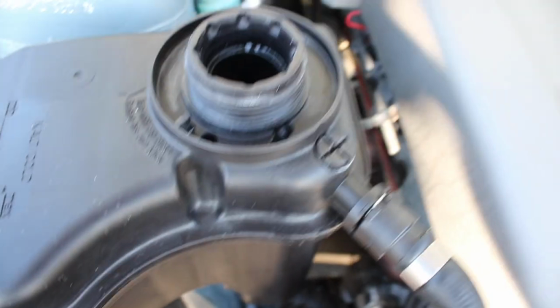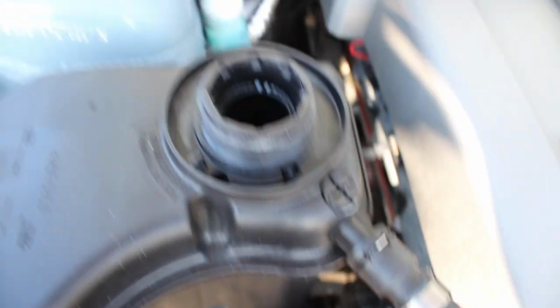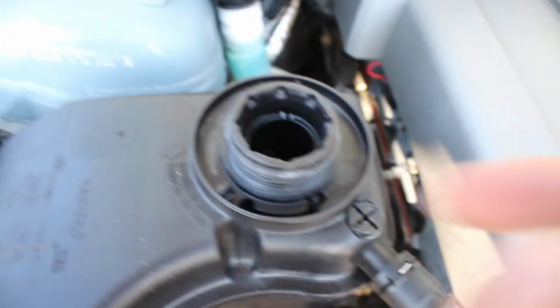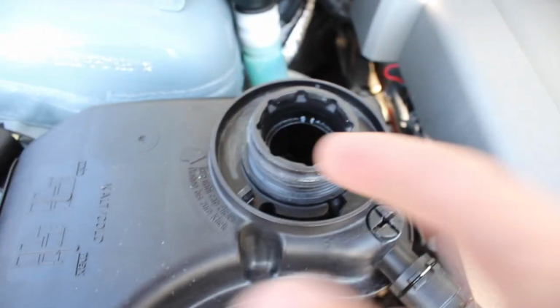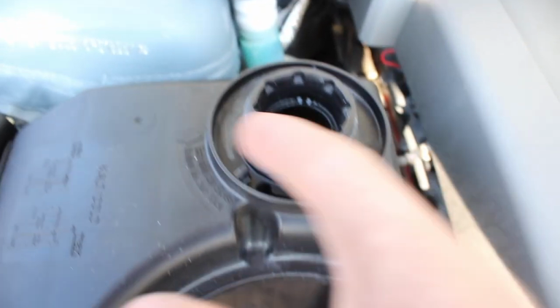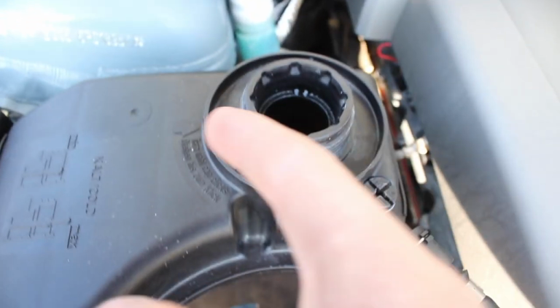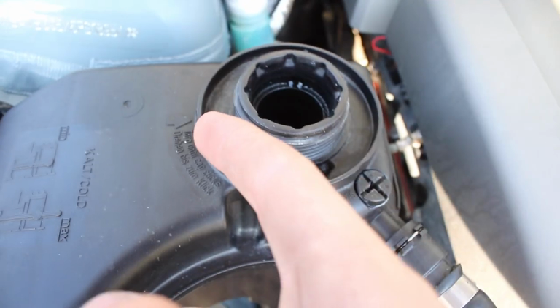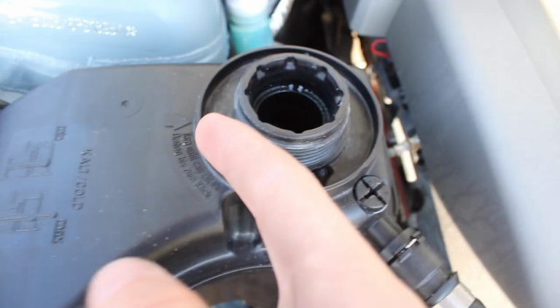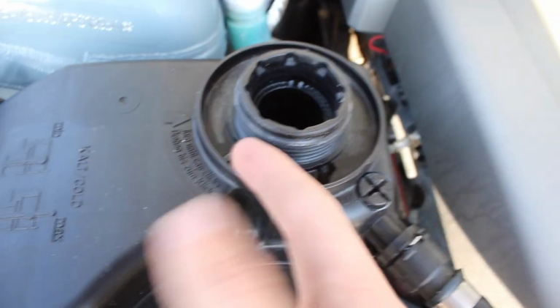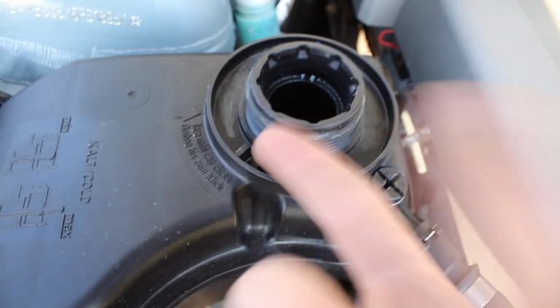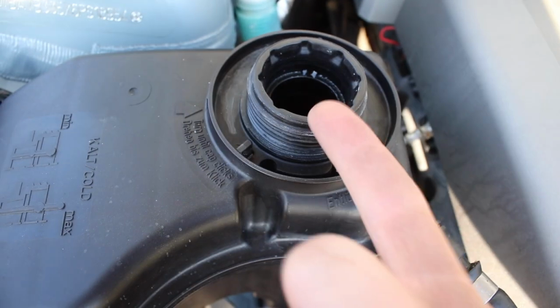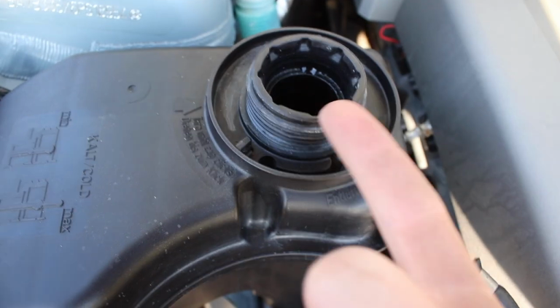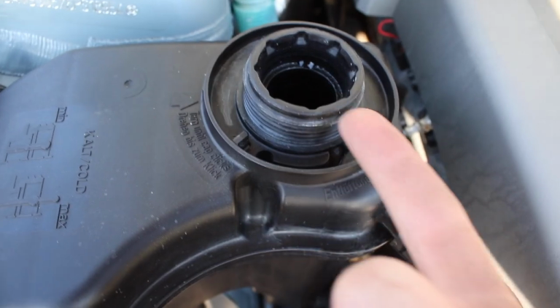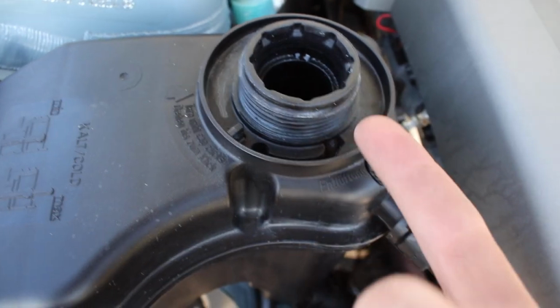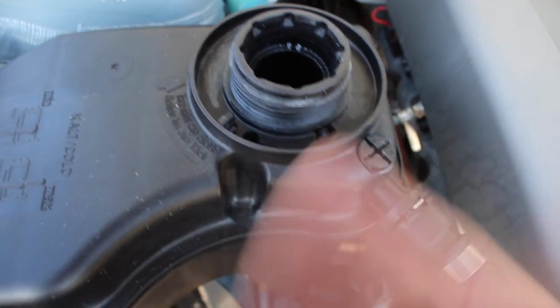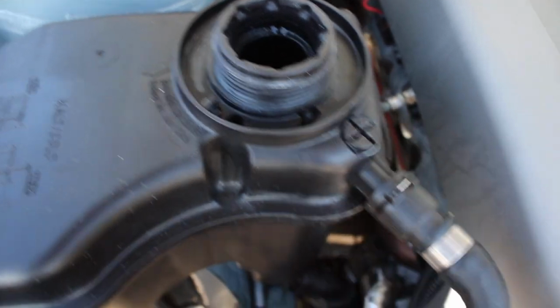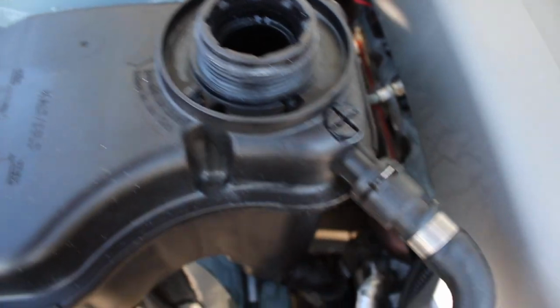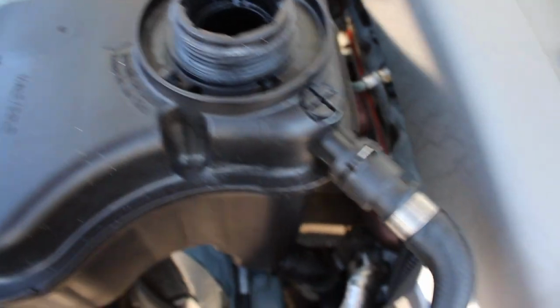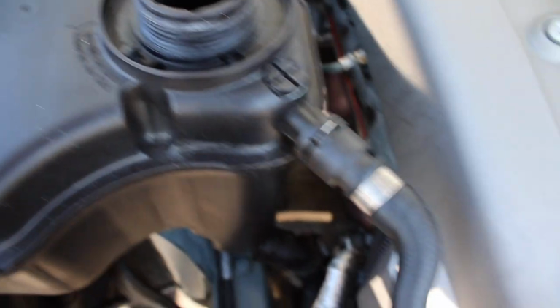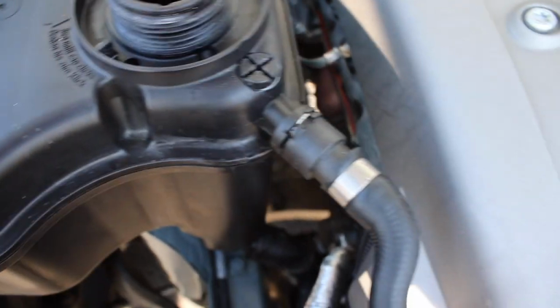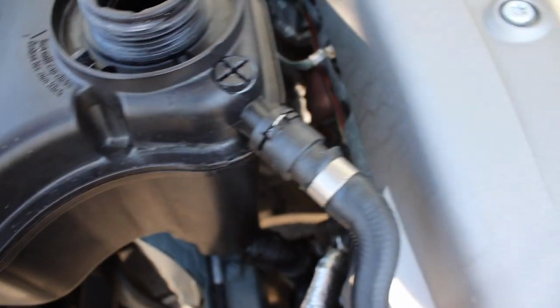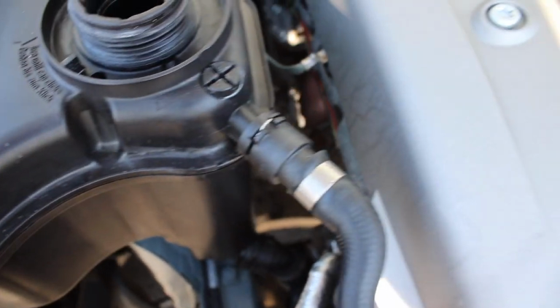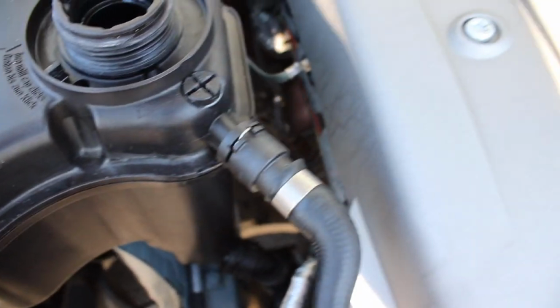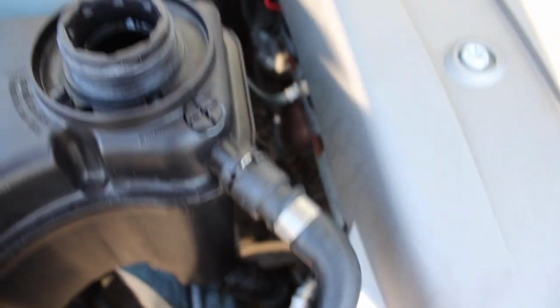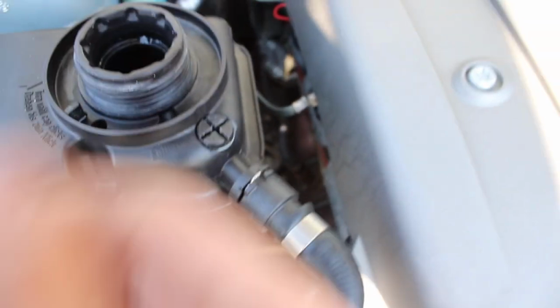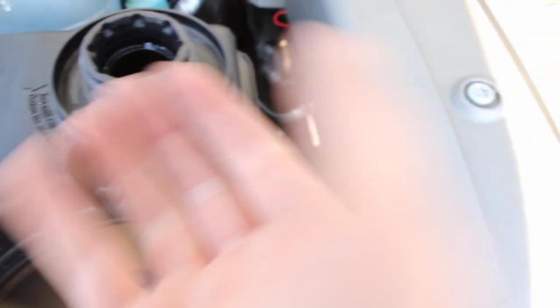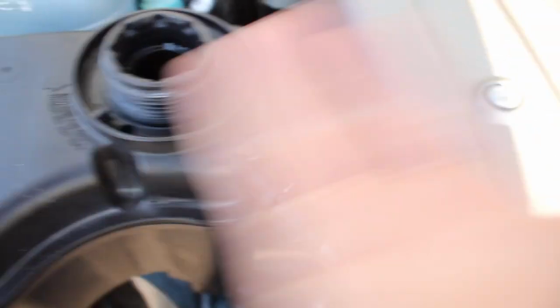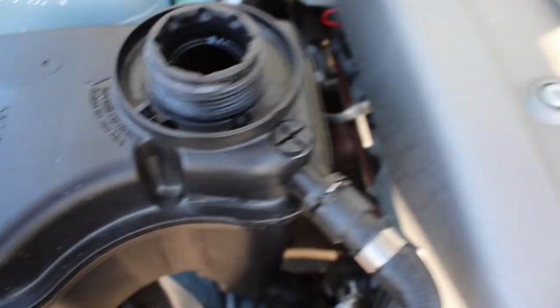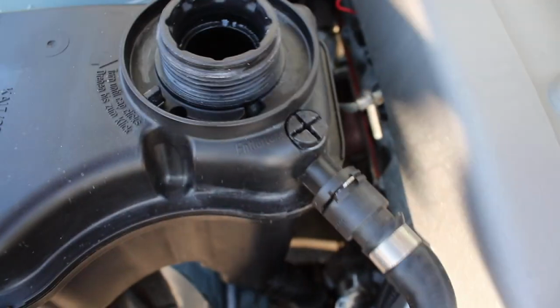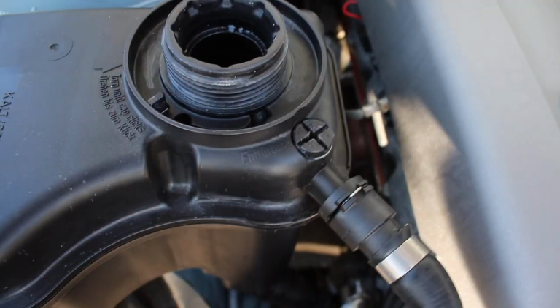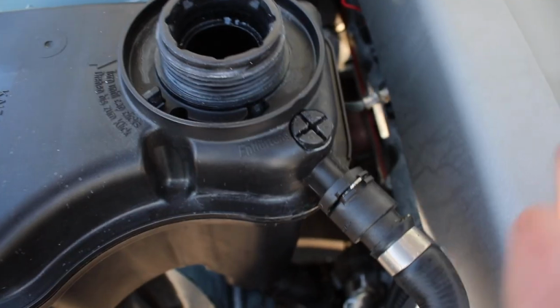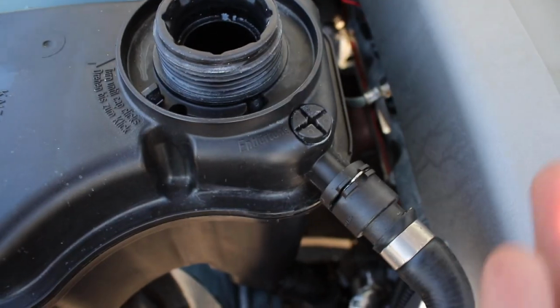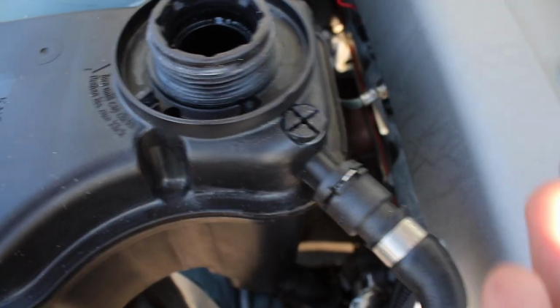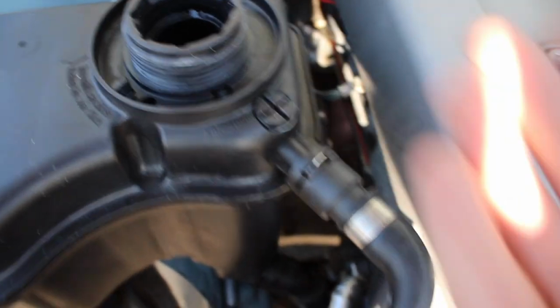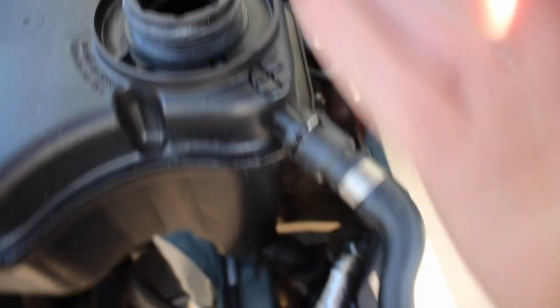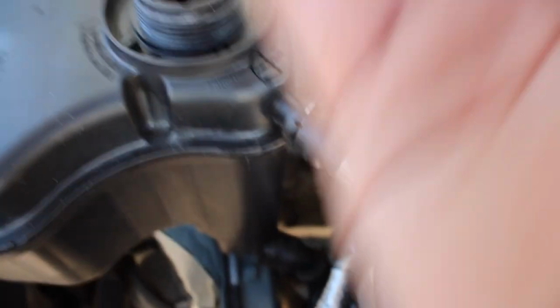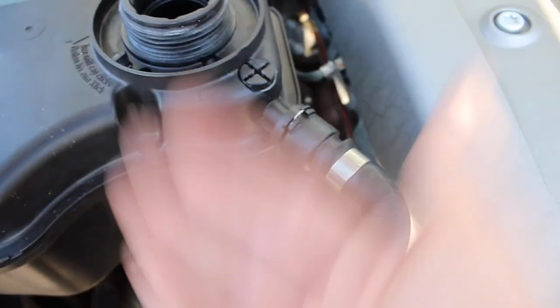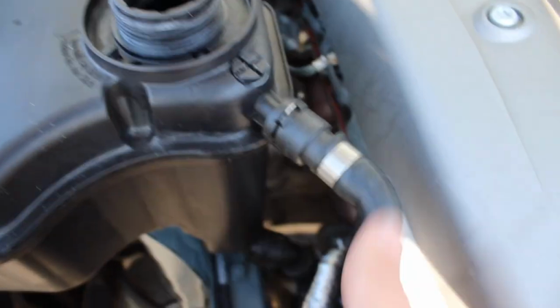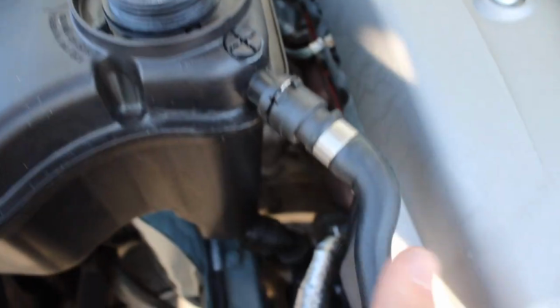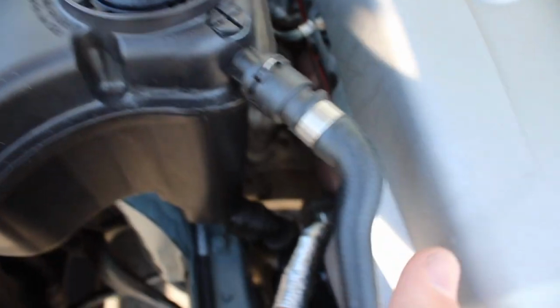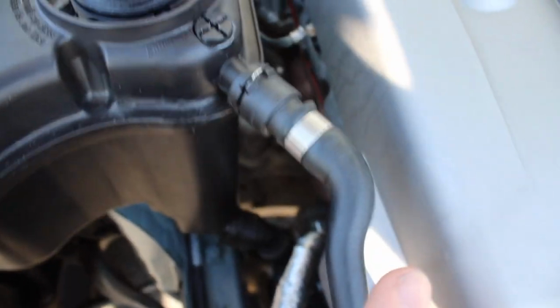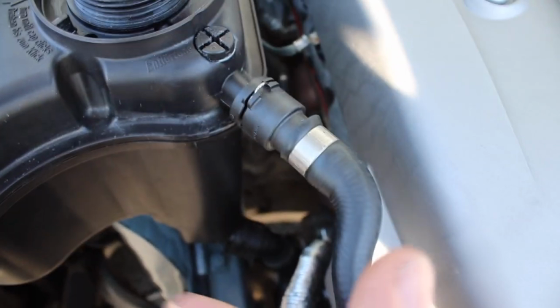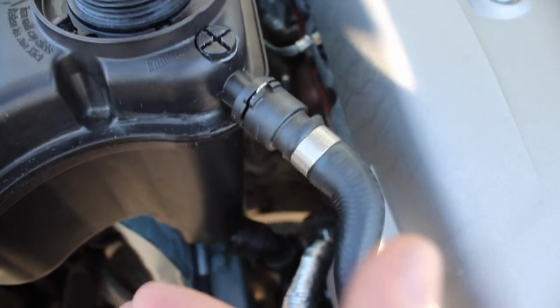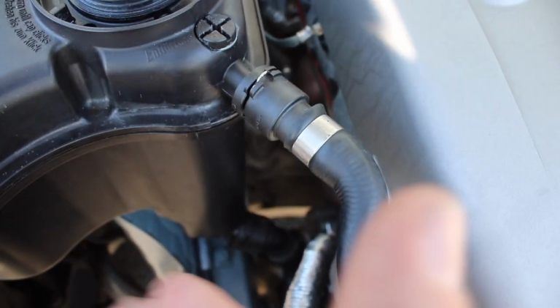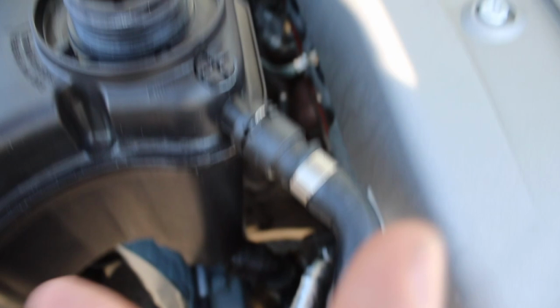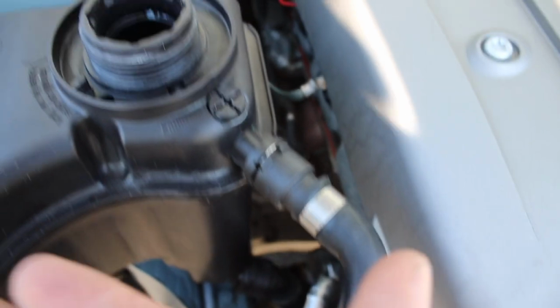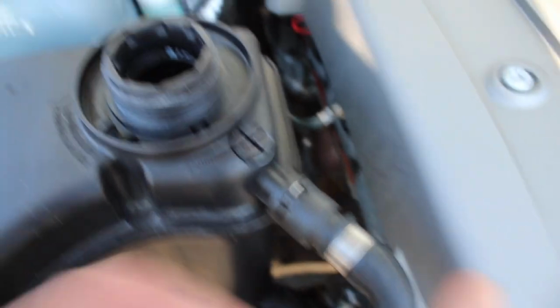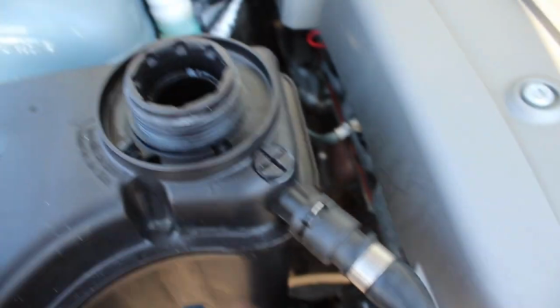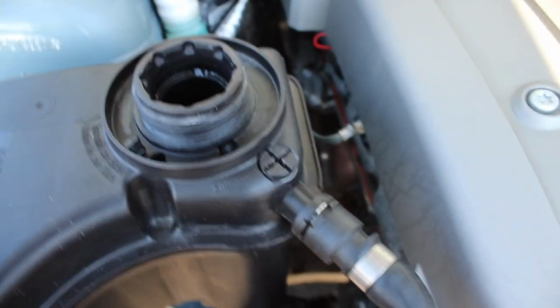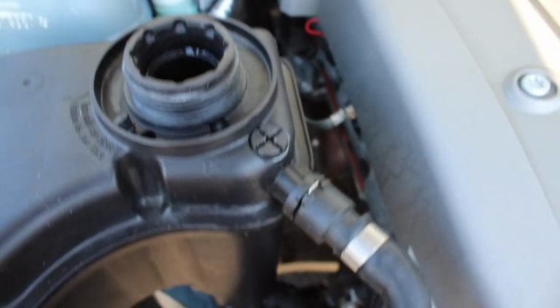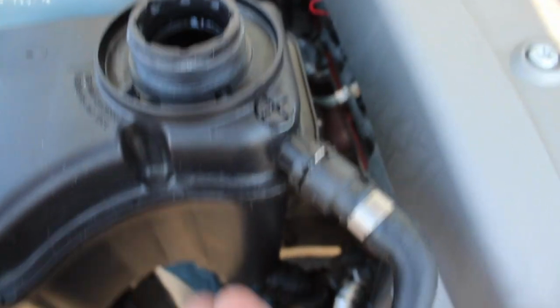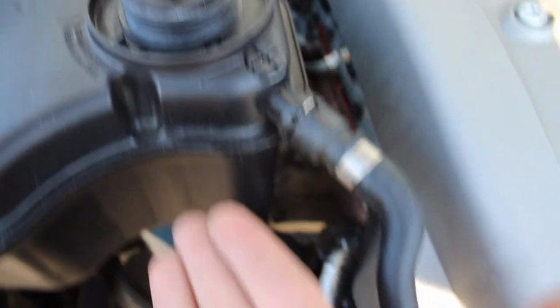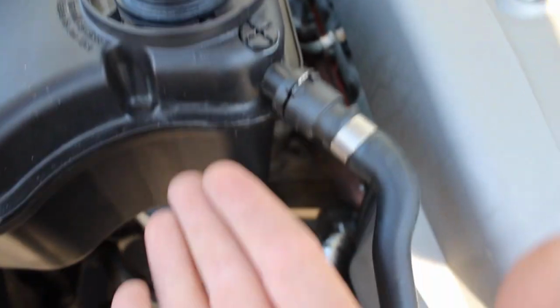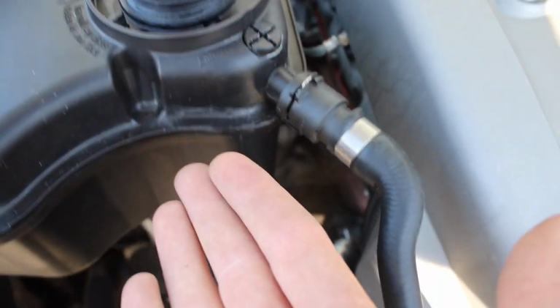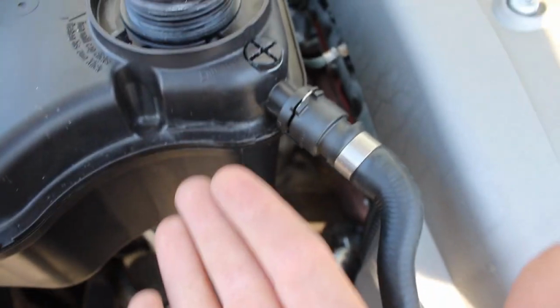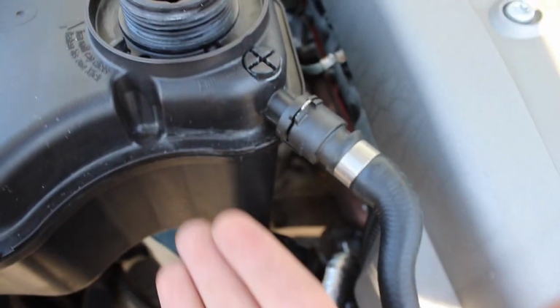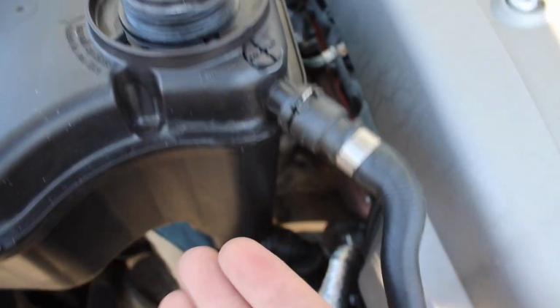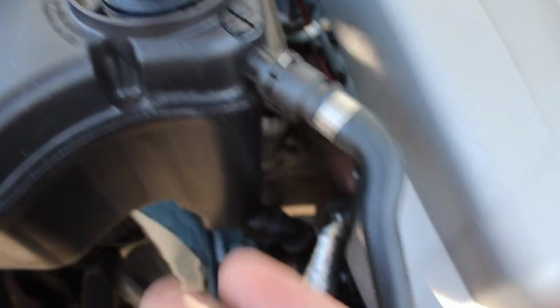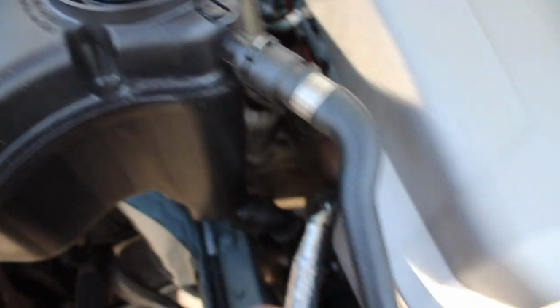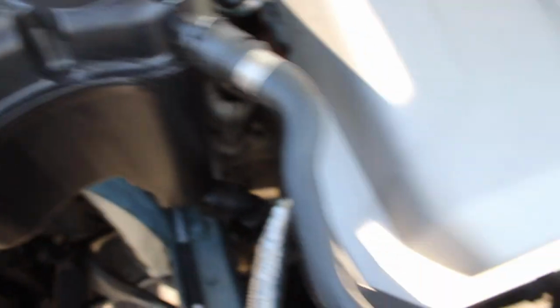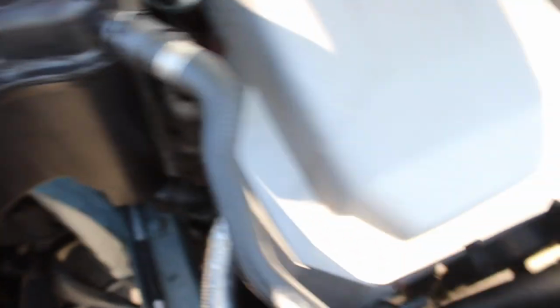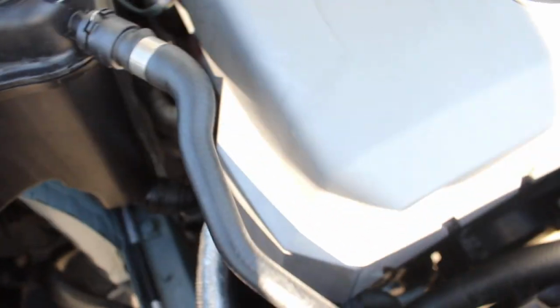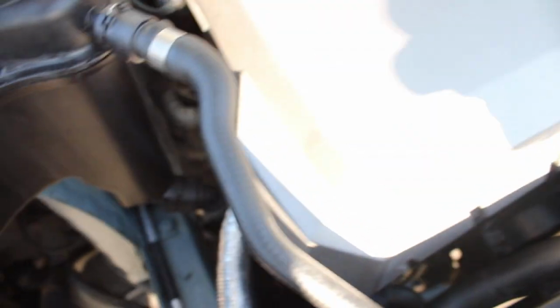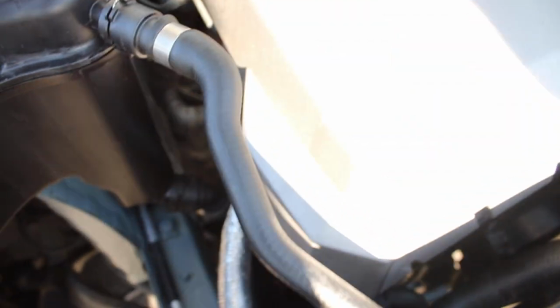The first thing you should do is just take off the cap — it releases all the pressure and lets all the coolant go down. I would also drain all my coolant before doing this.